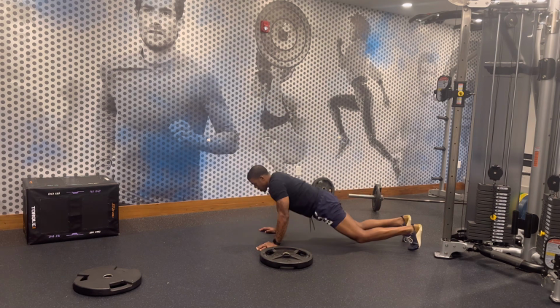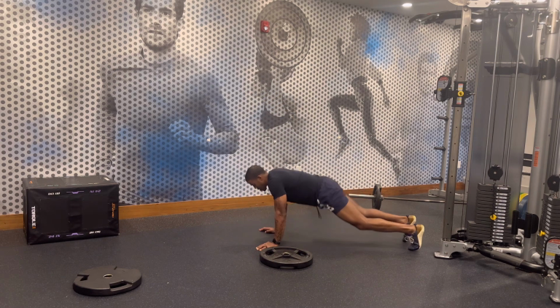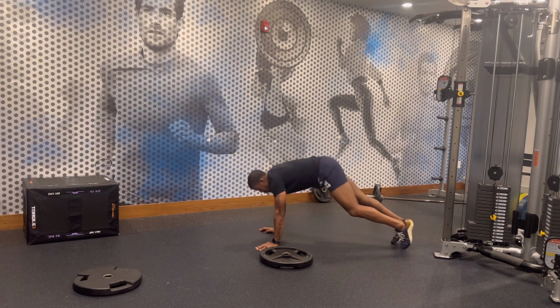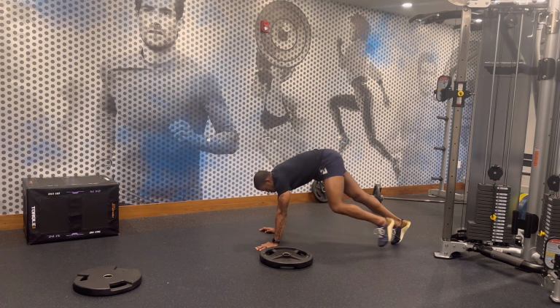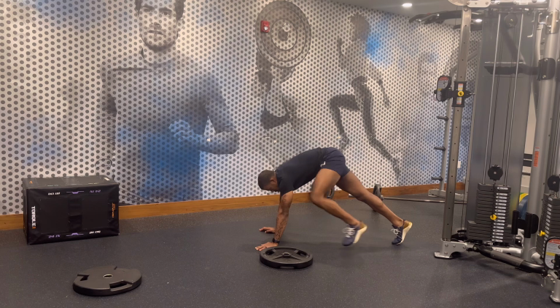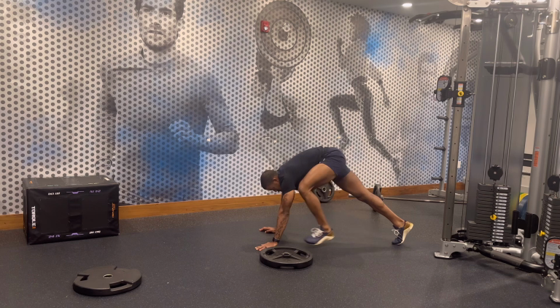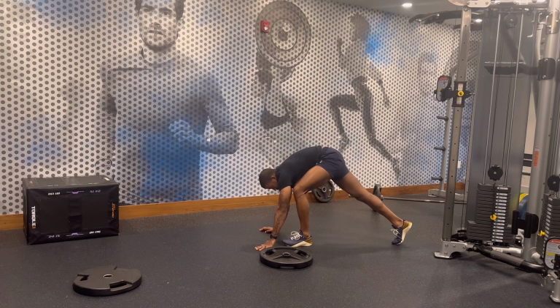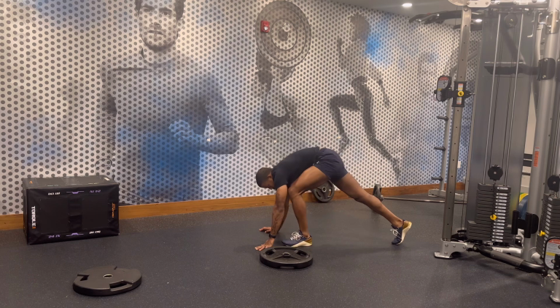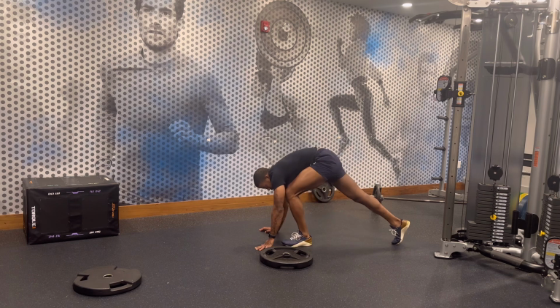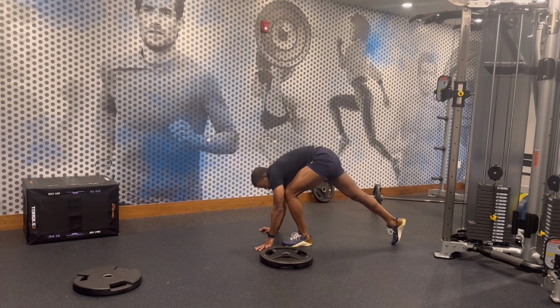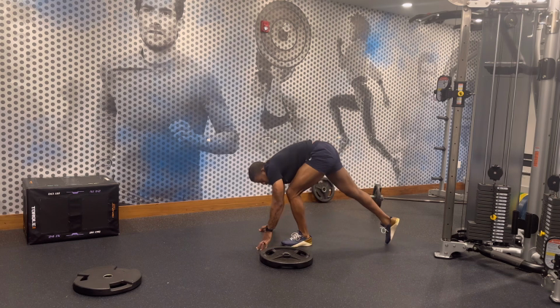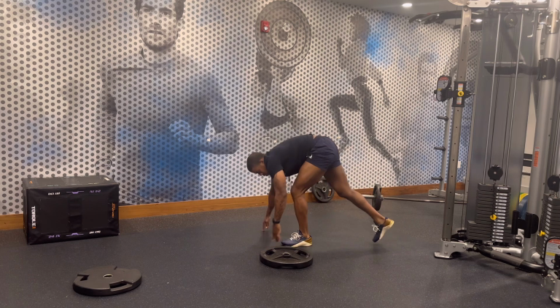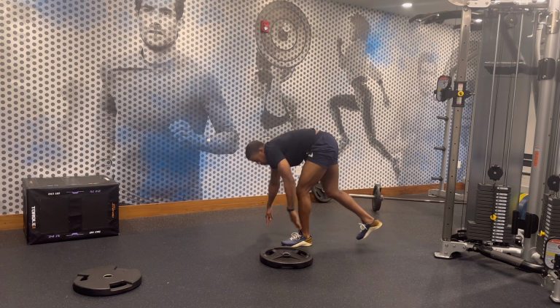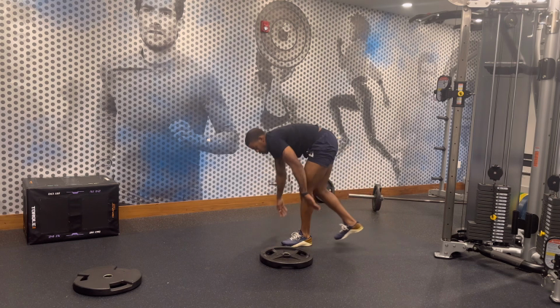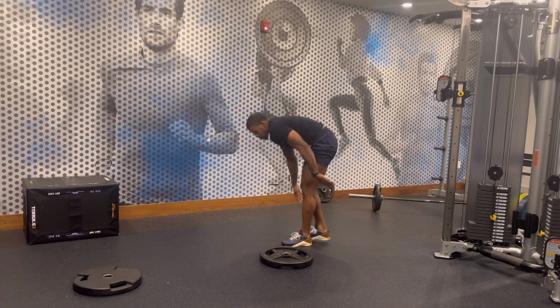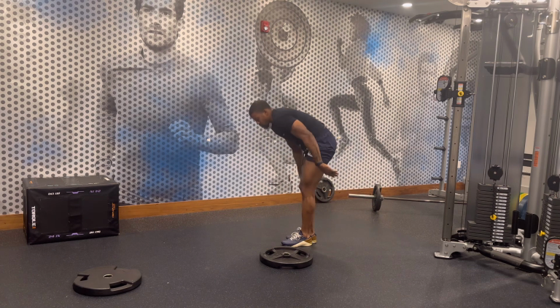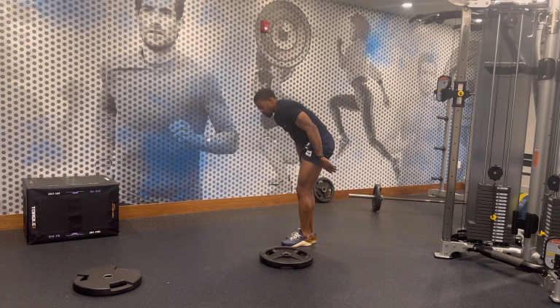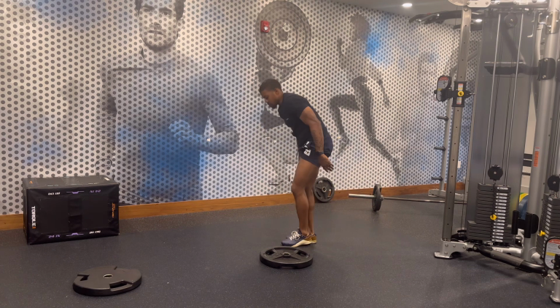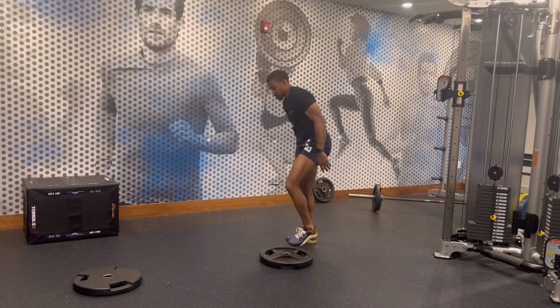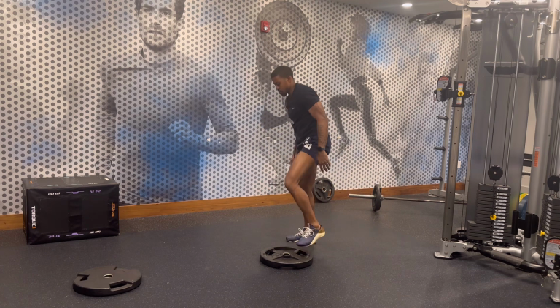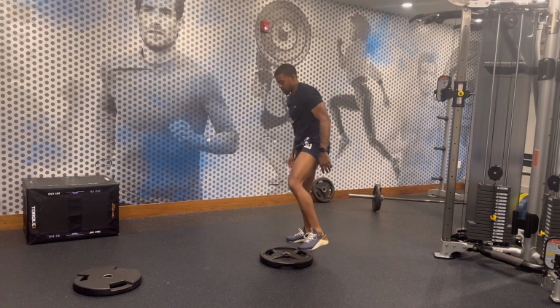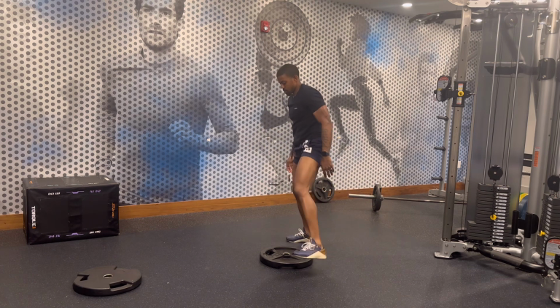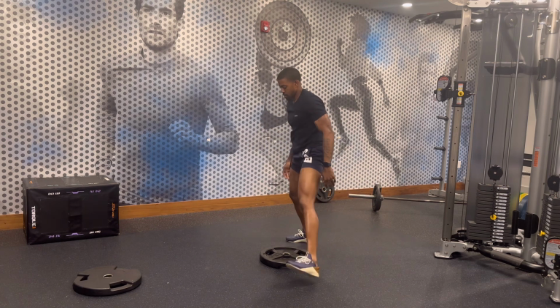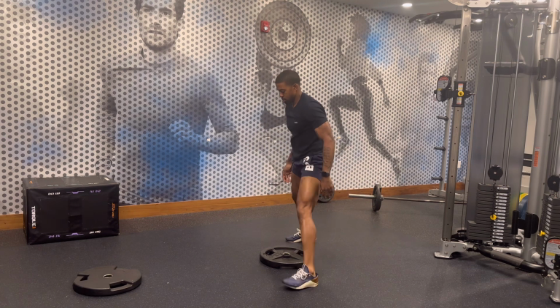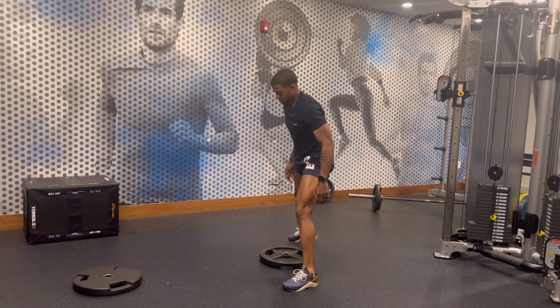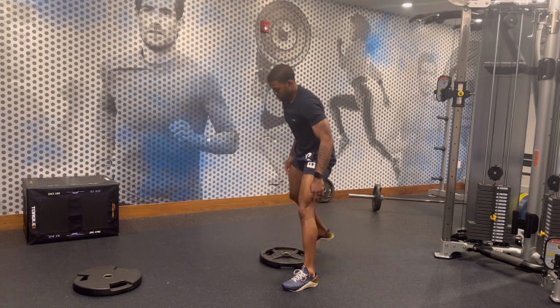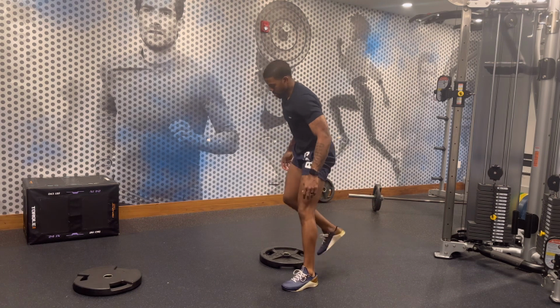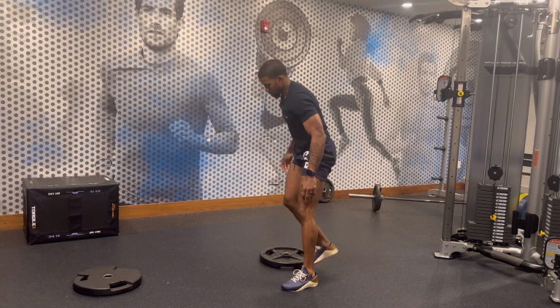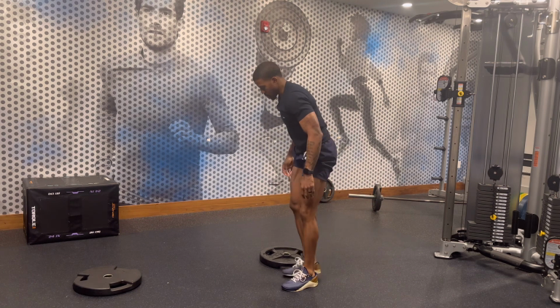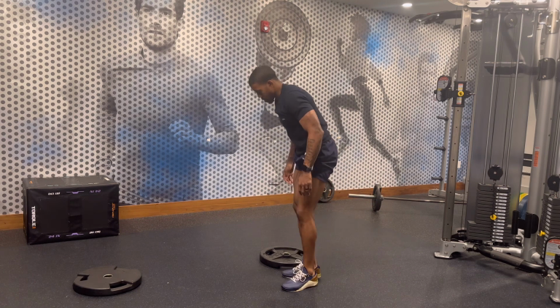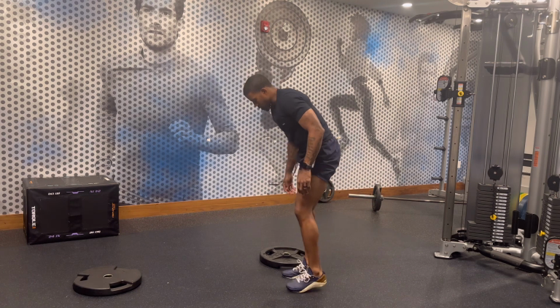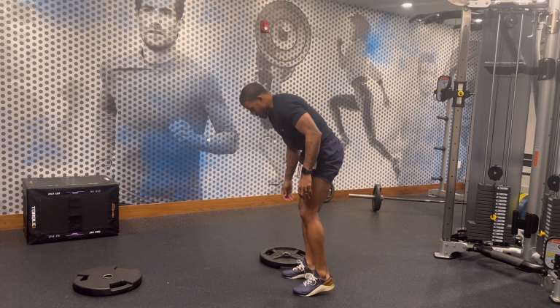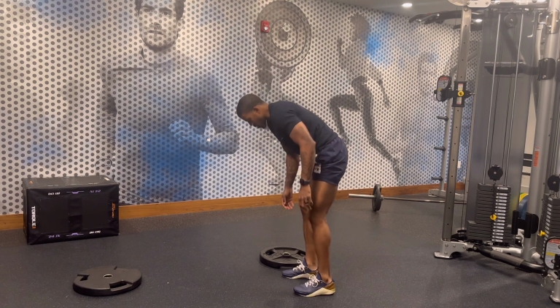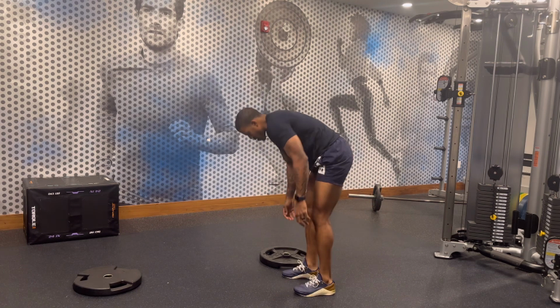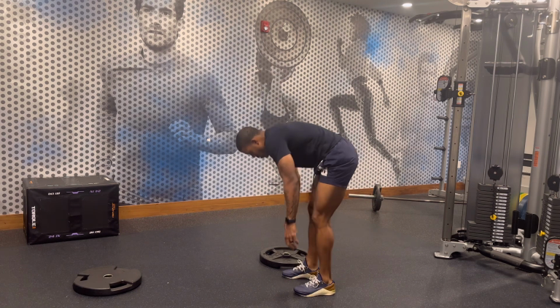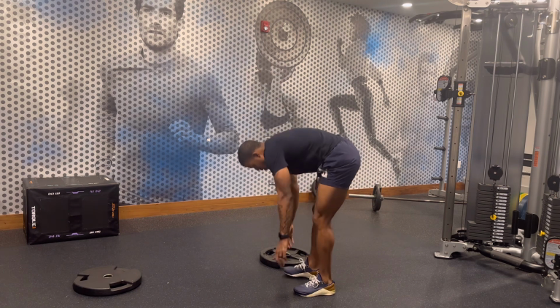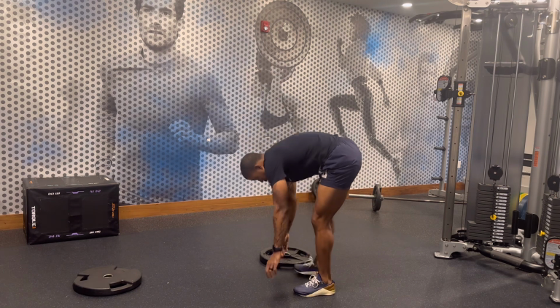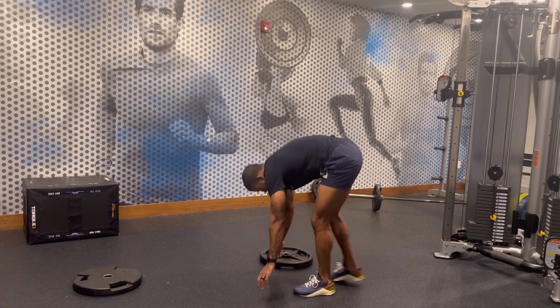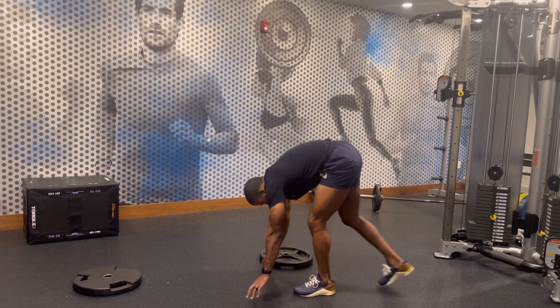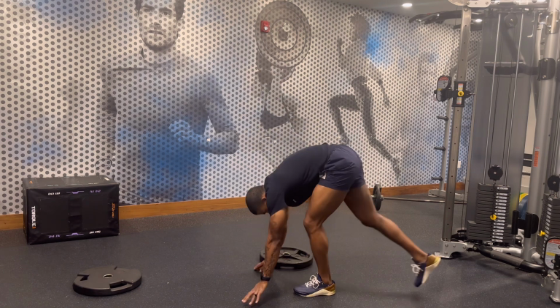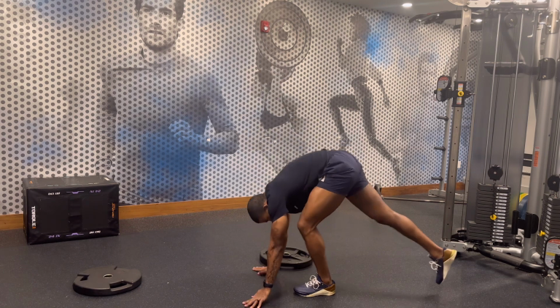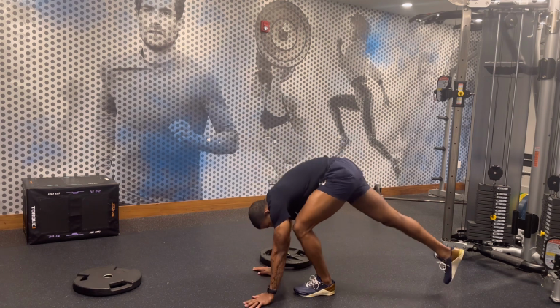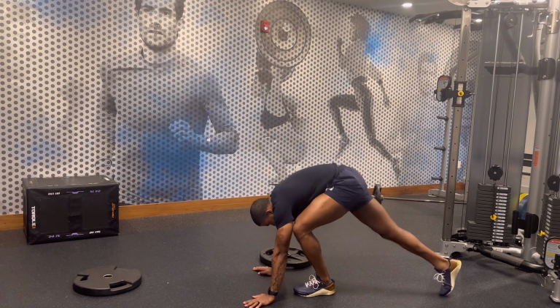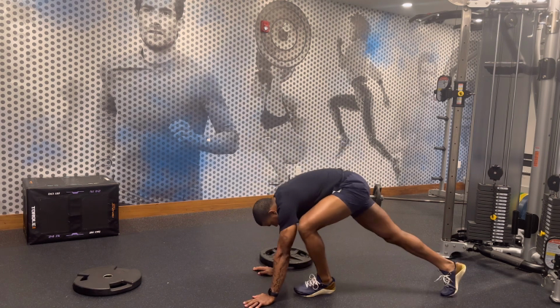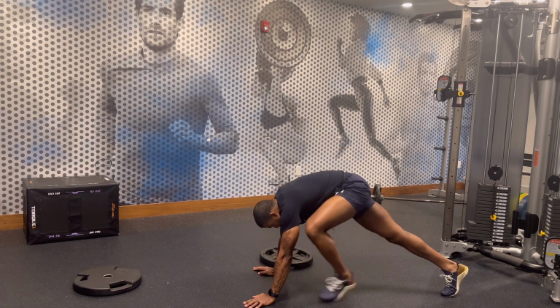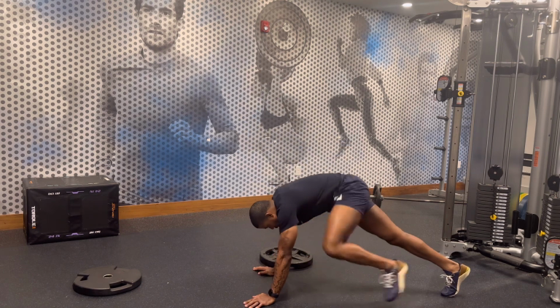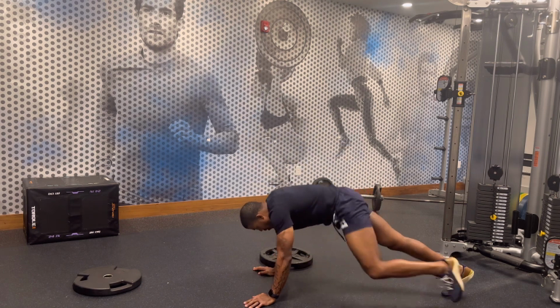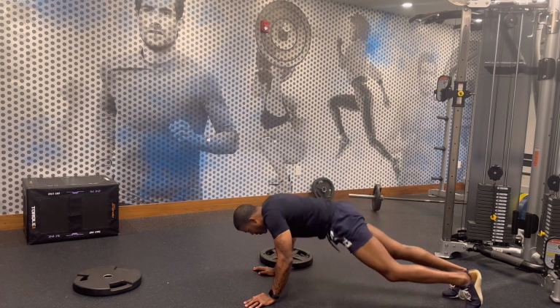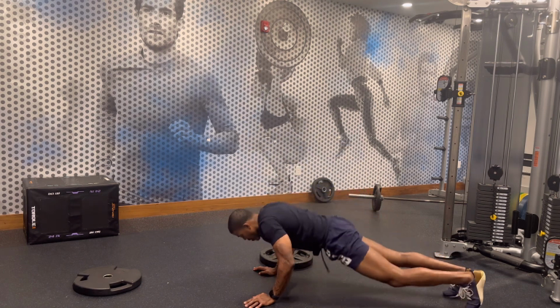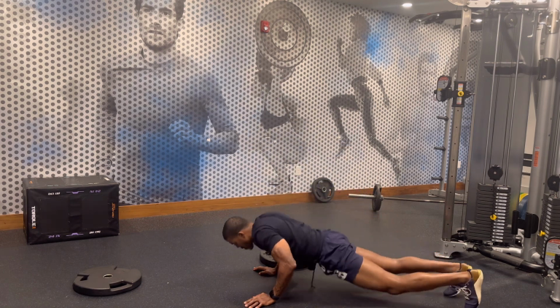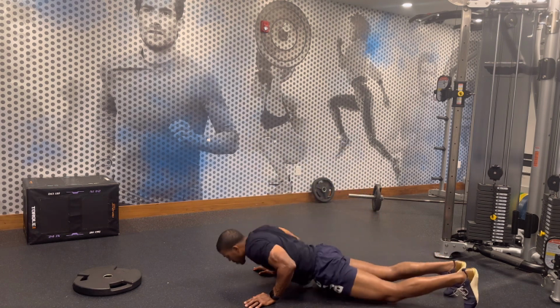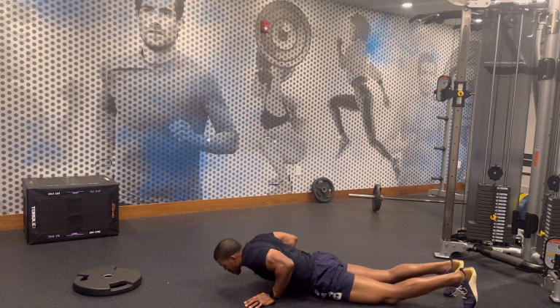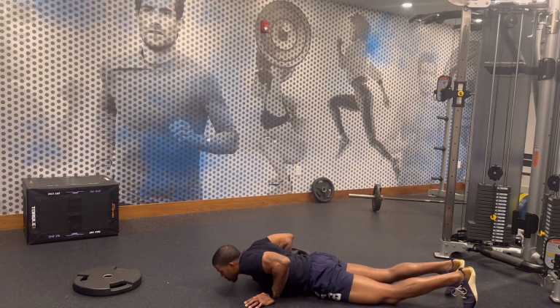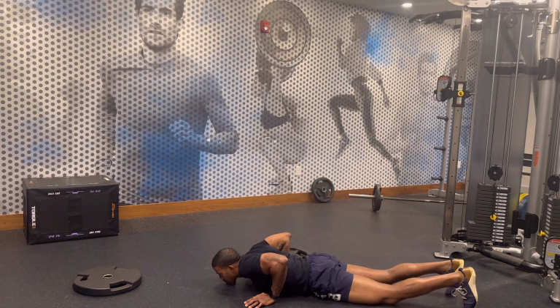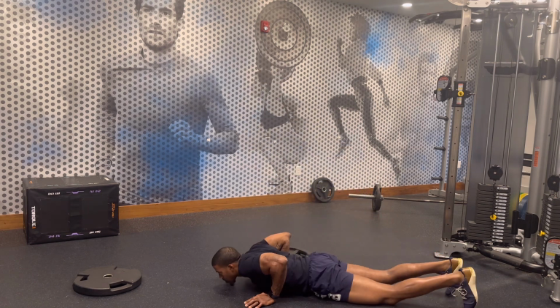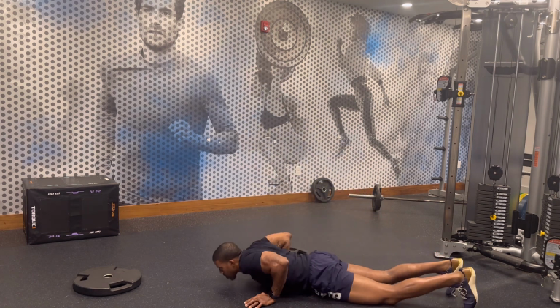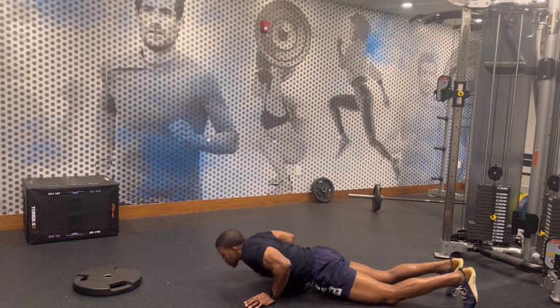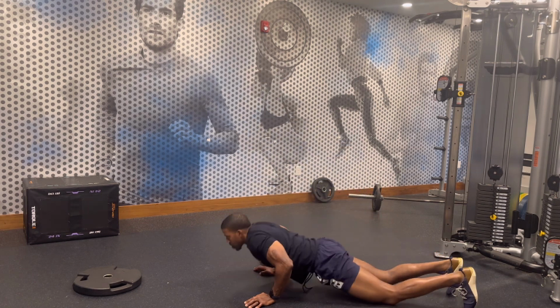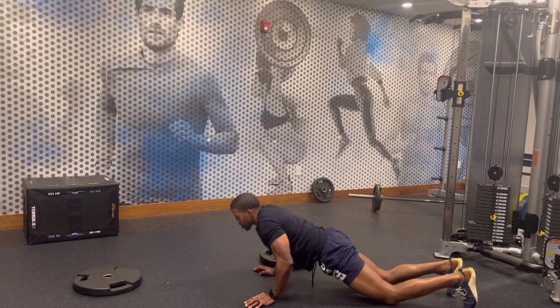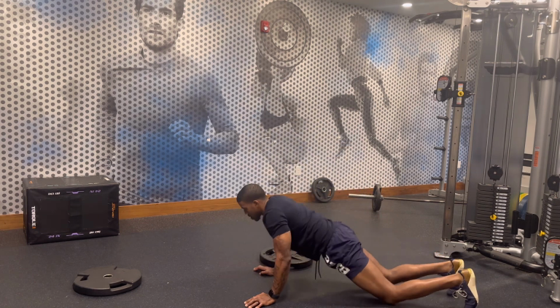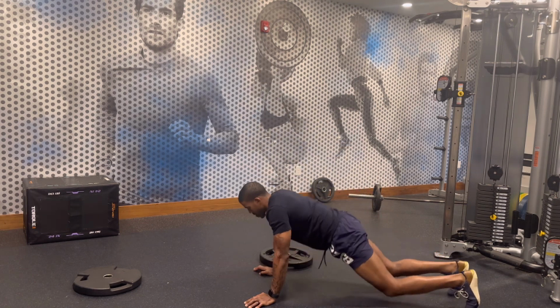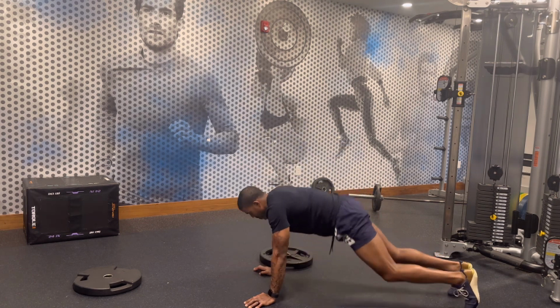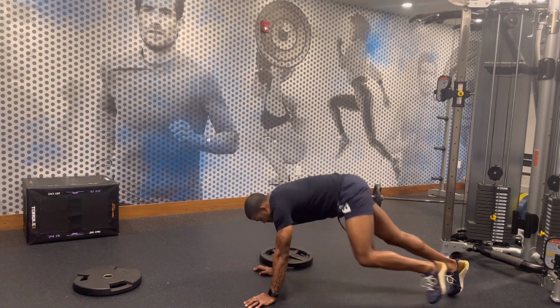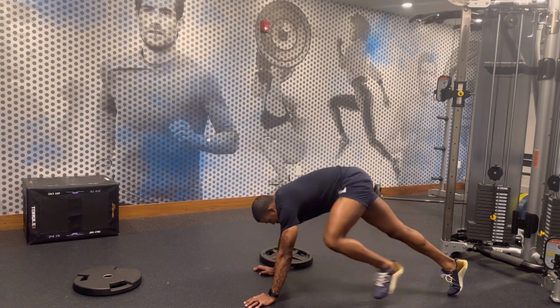If you get tired, just keep moving. You're going to start from one, go to 10, so you should finish with 55 total. Enjoy.